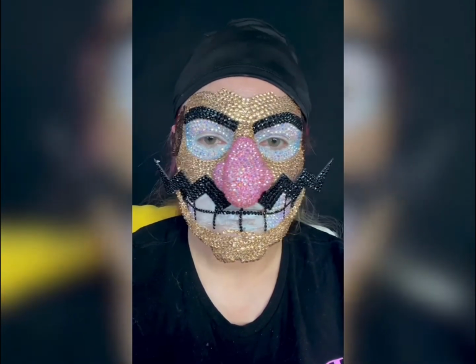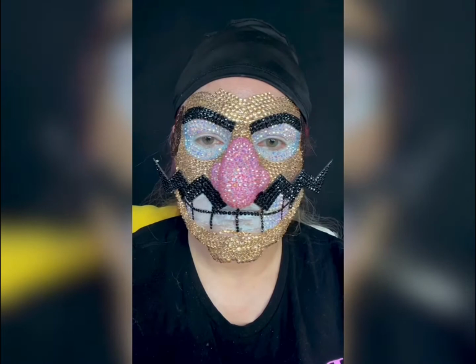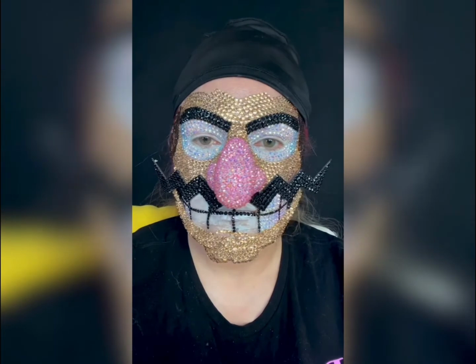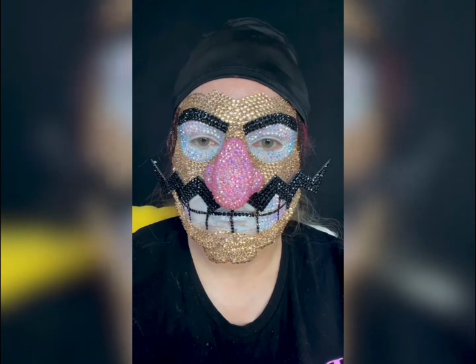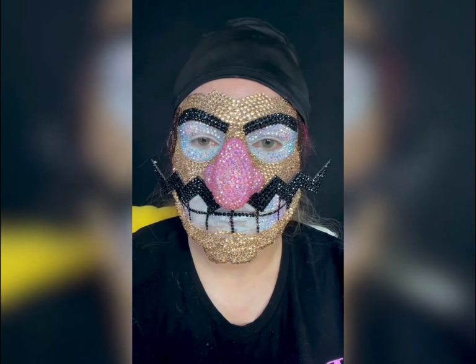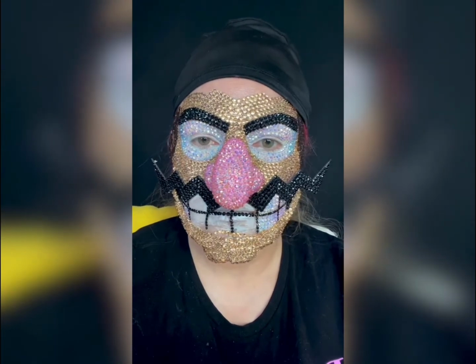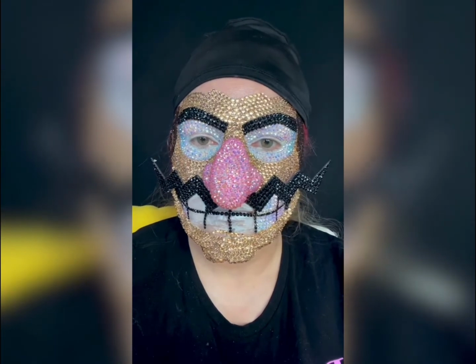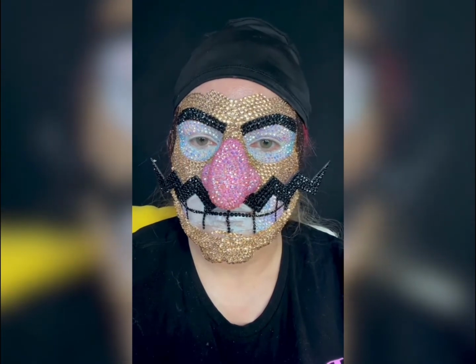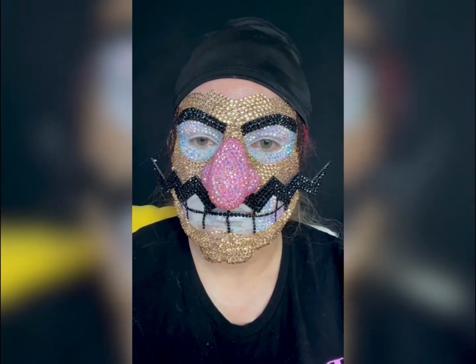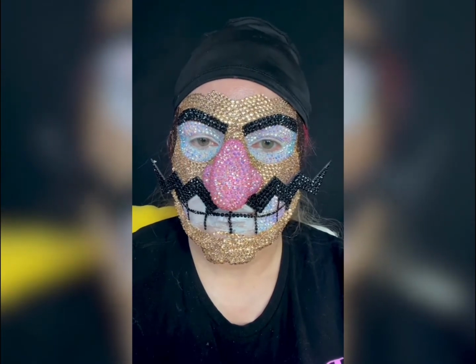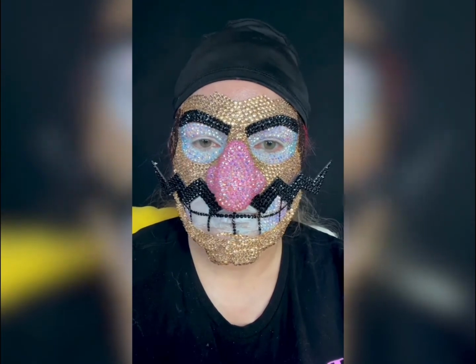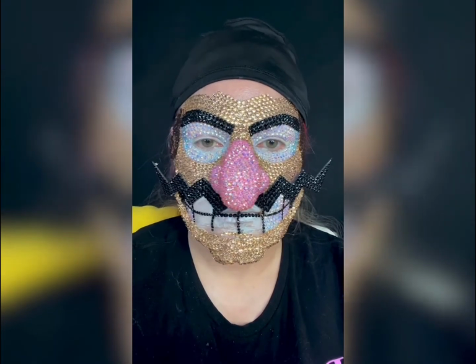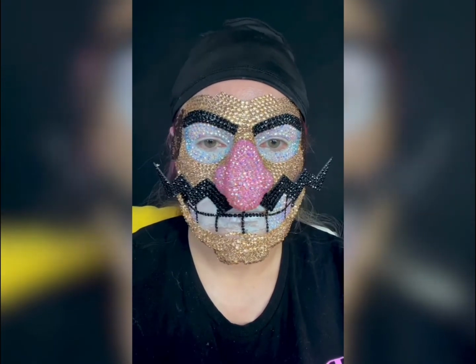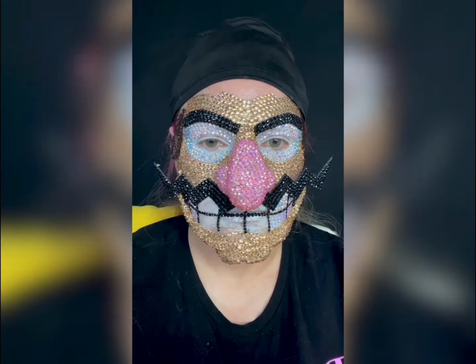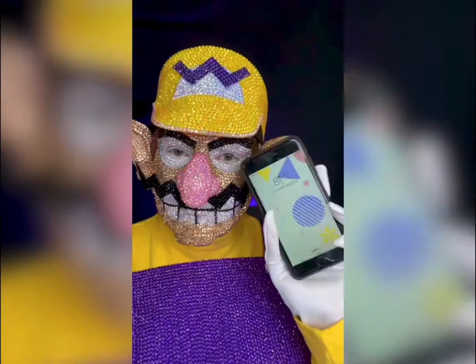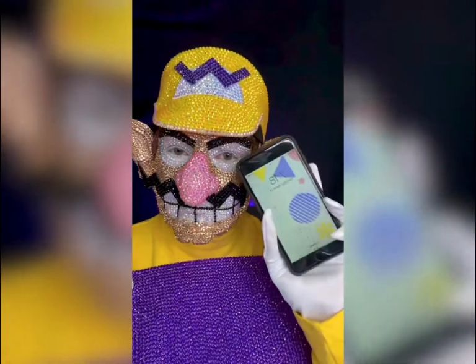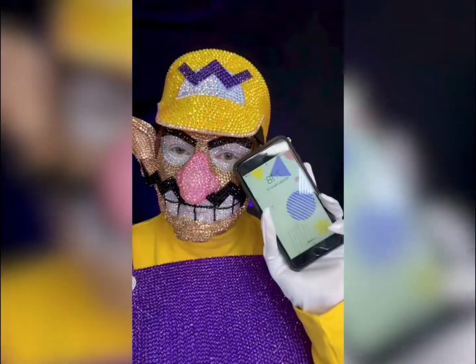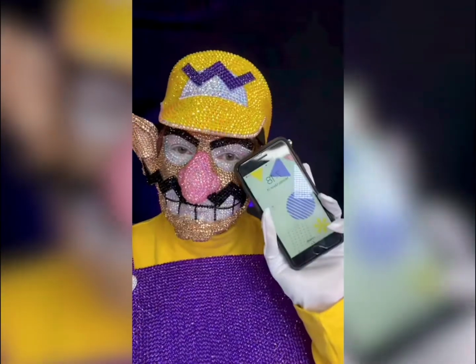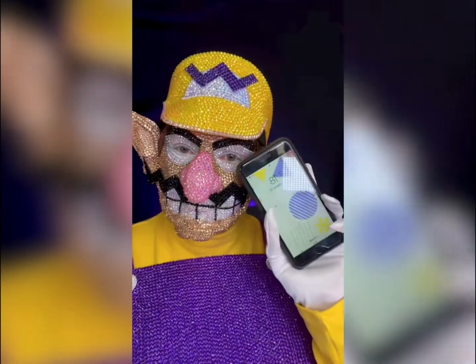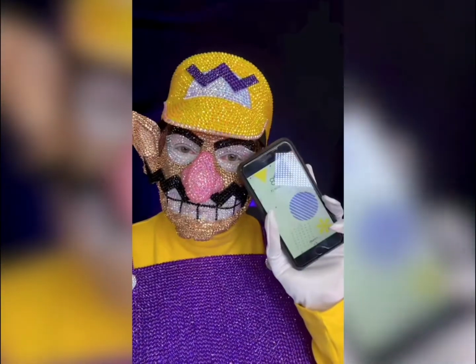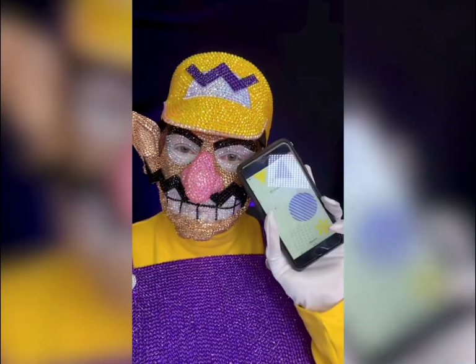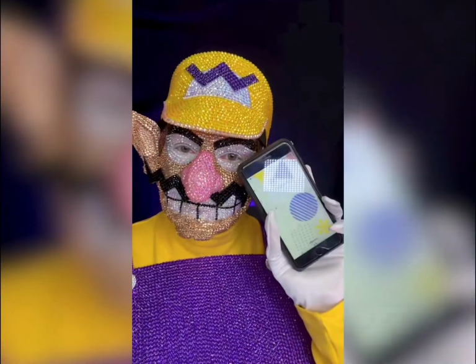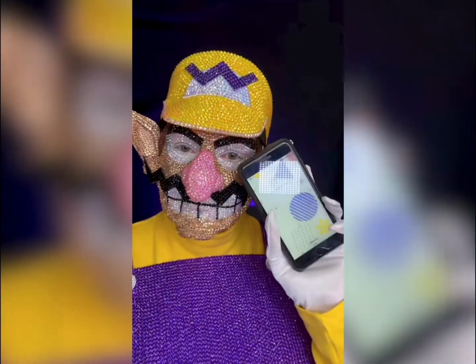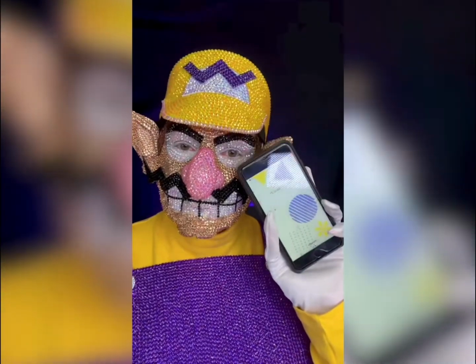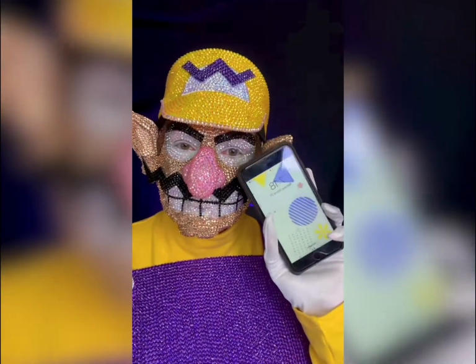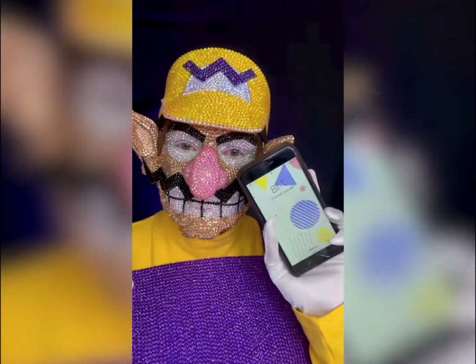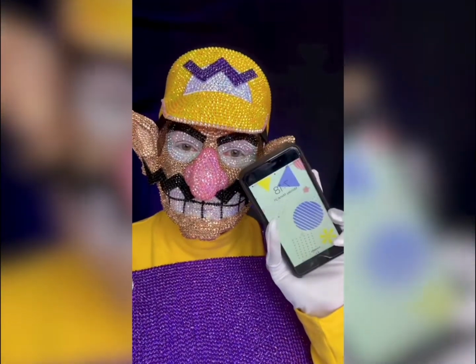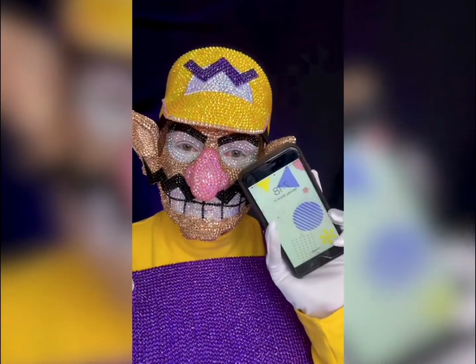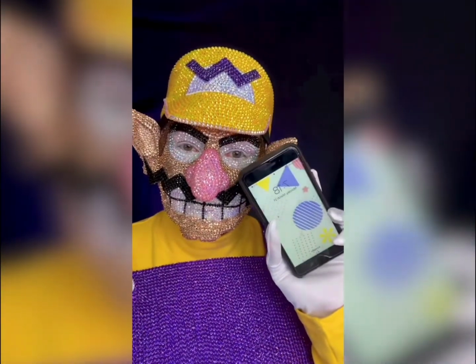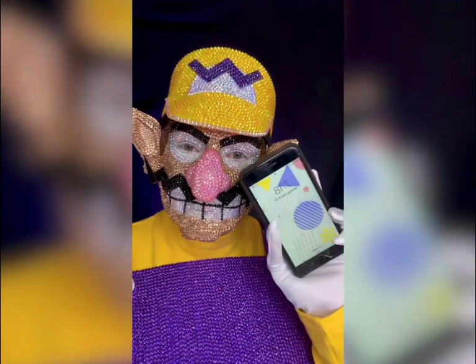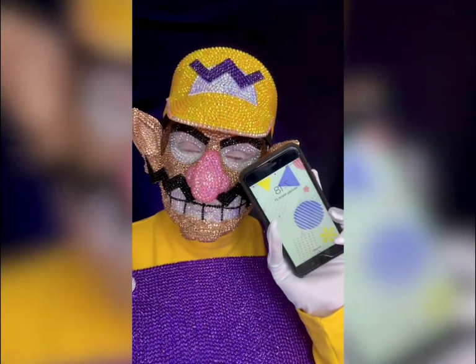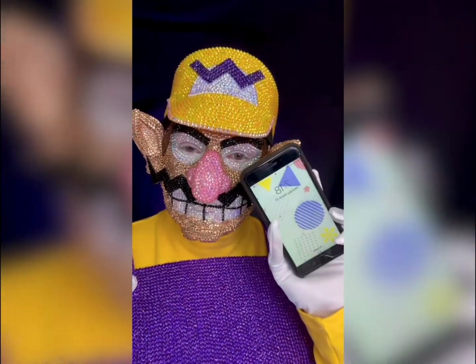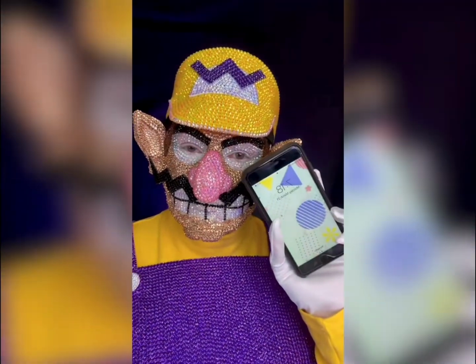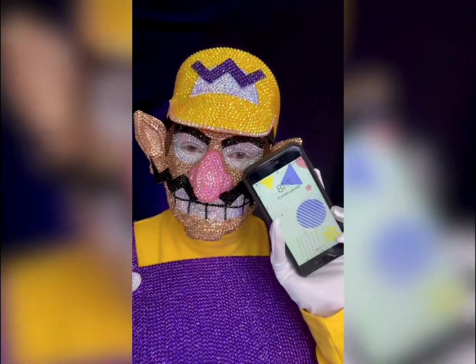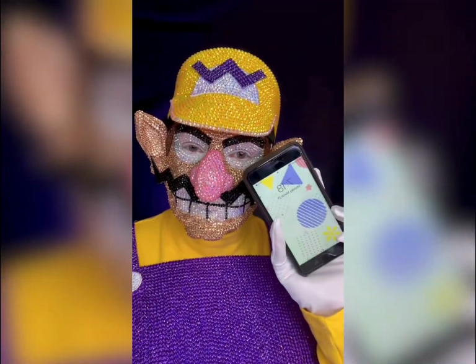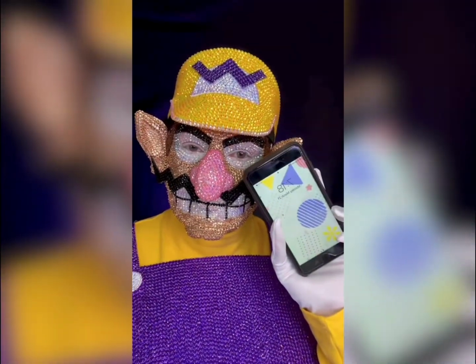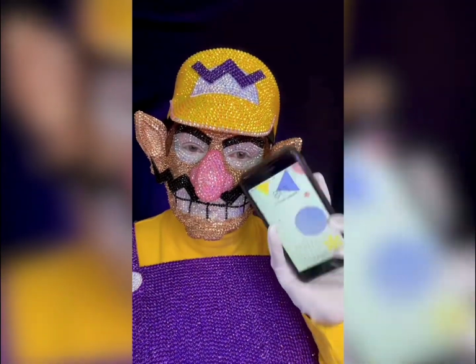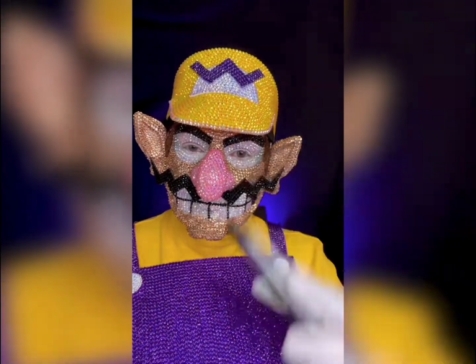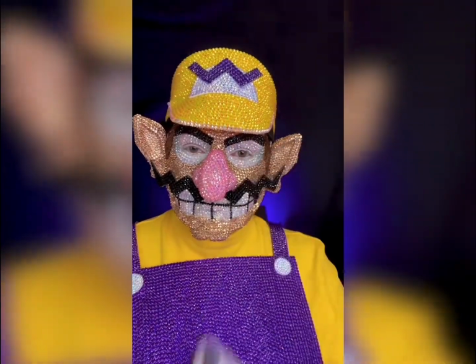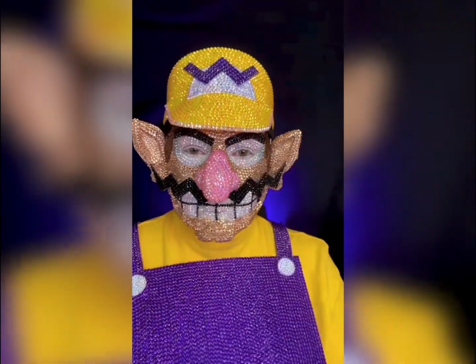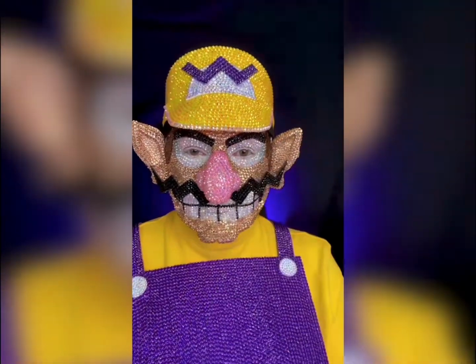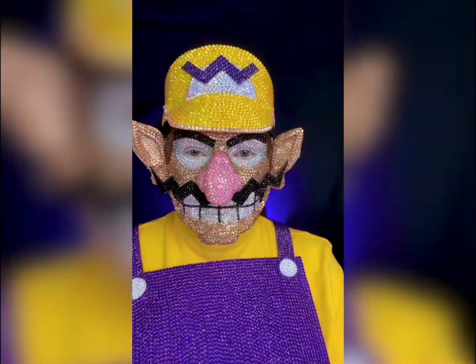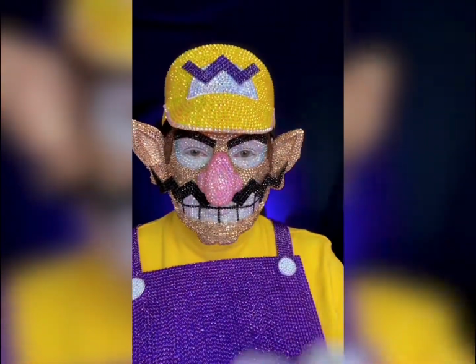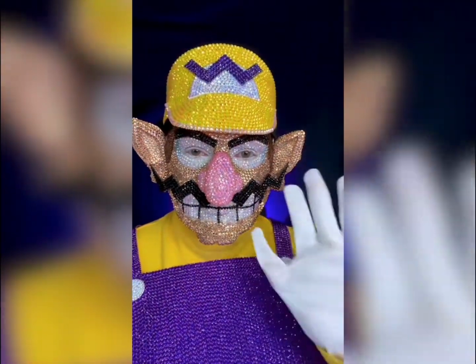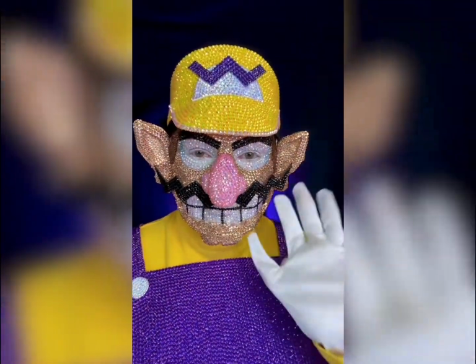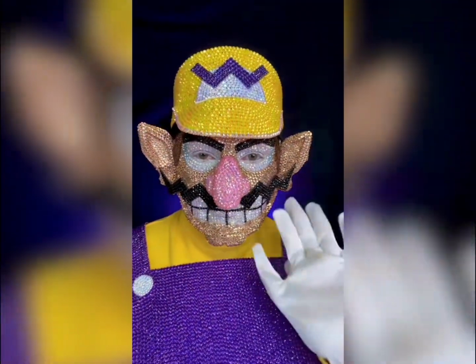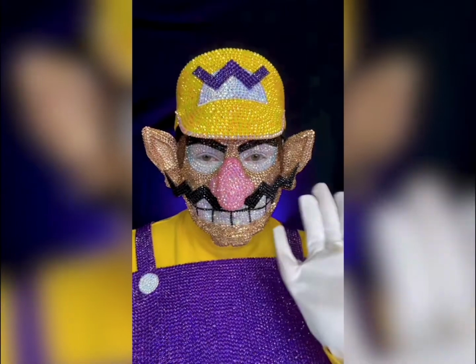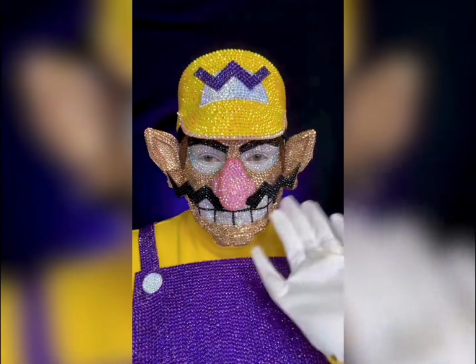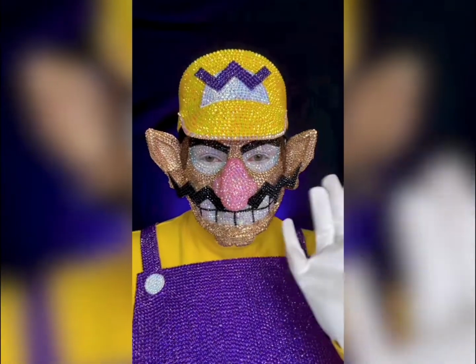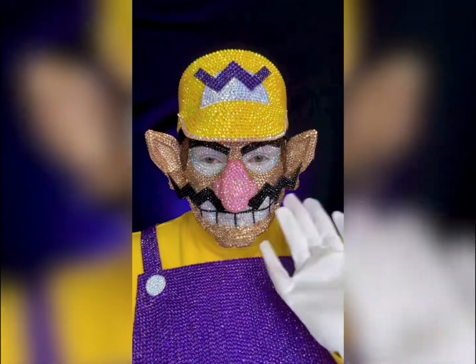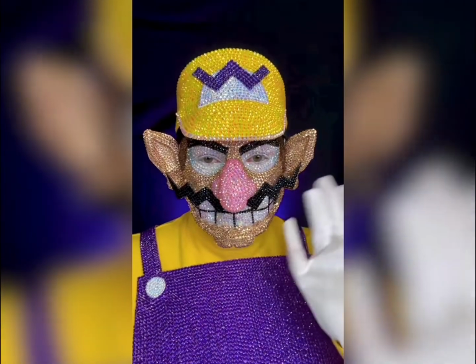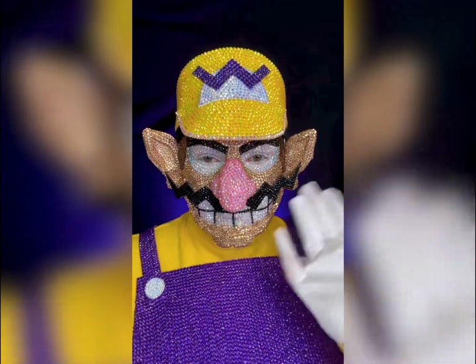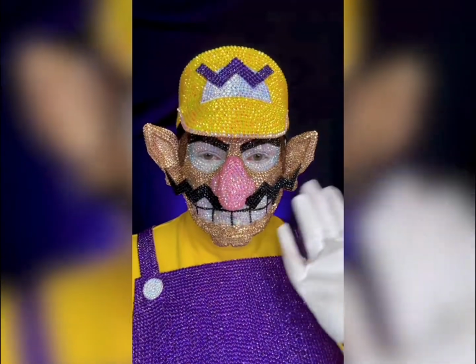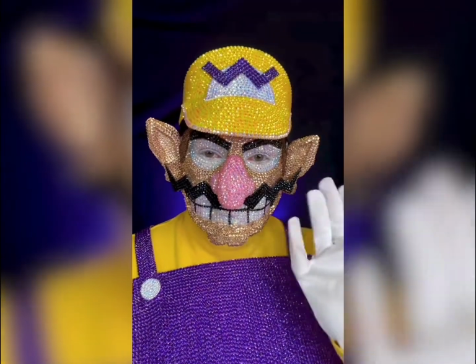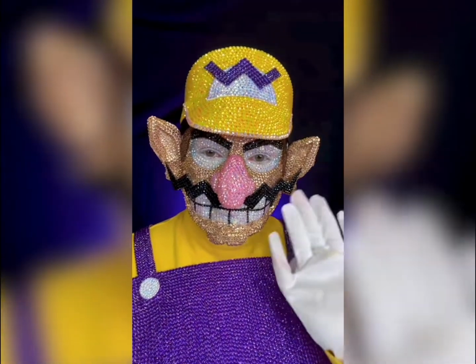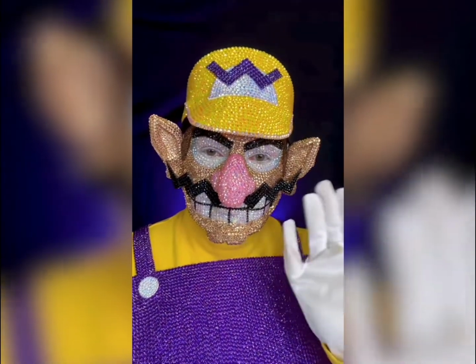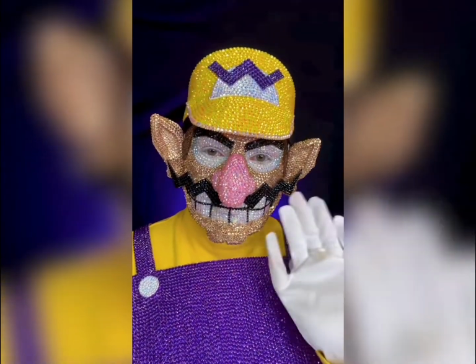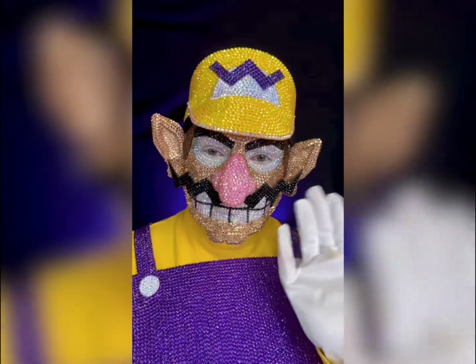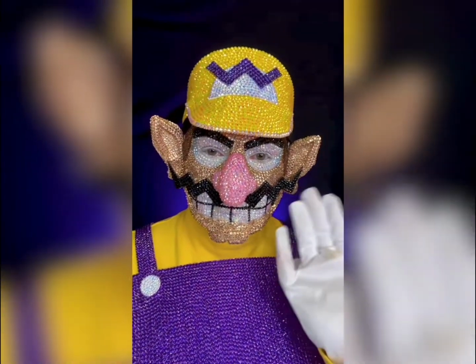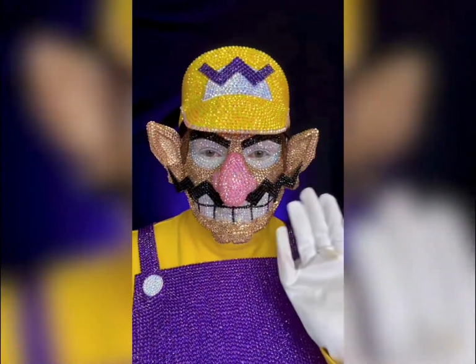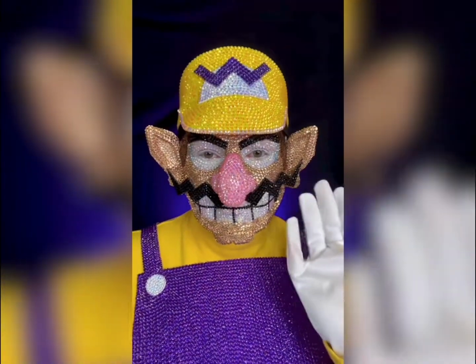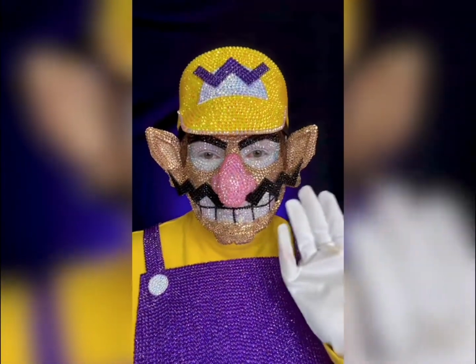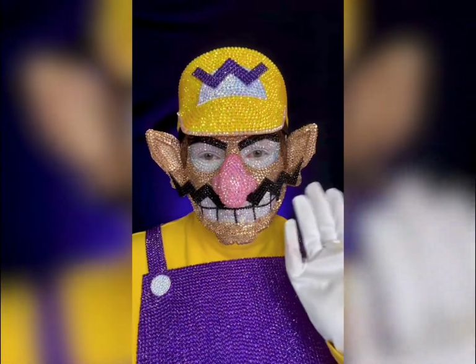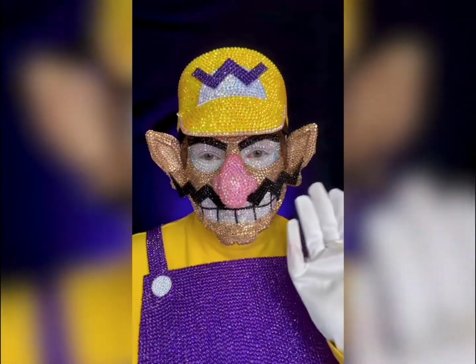I really struggled with the chin piece because for some reason today it did not want to adhere to my skin. Finally finished at 7:18 p.m., which gives me 31 hours on this look. Love you all, bye!